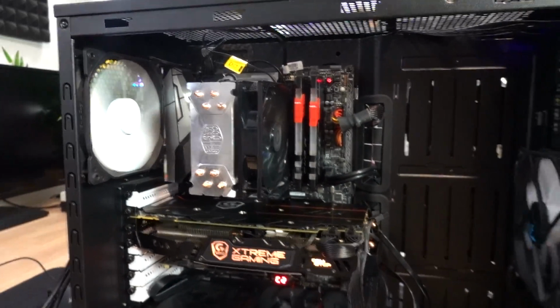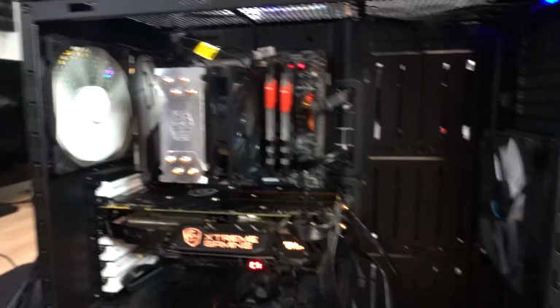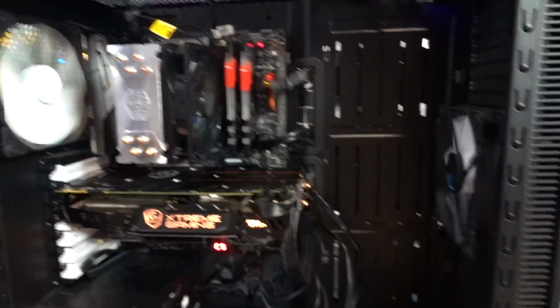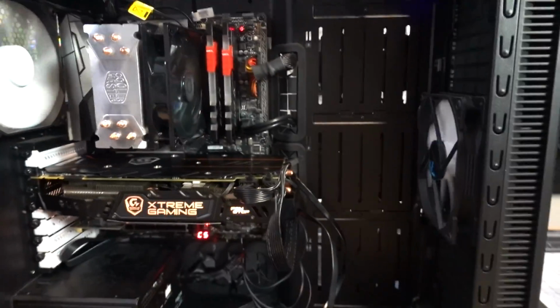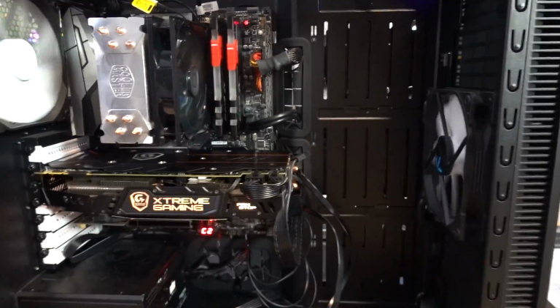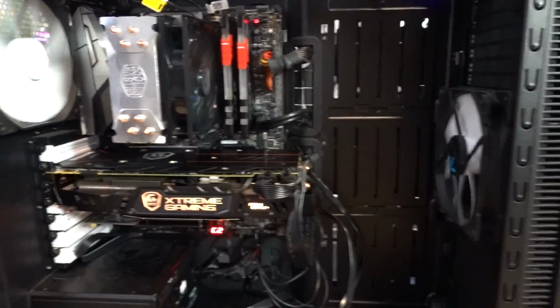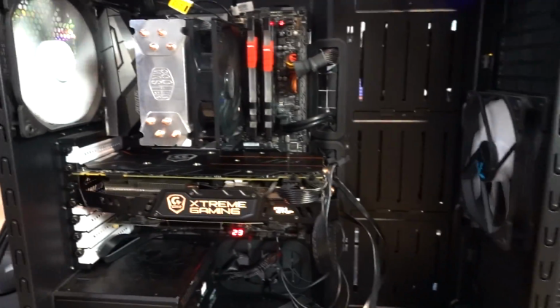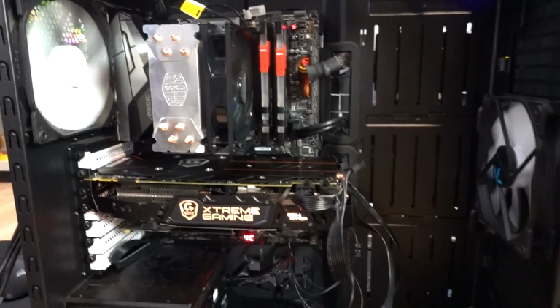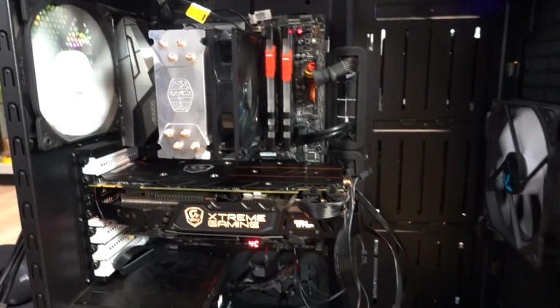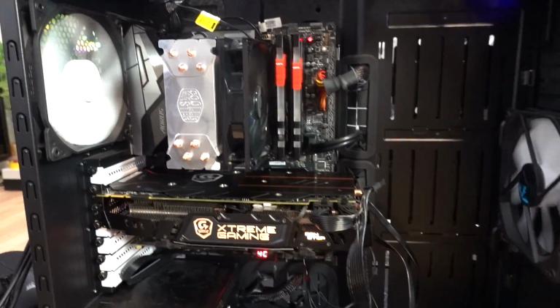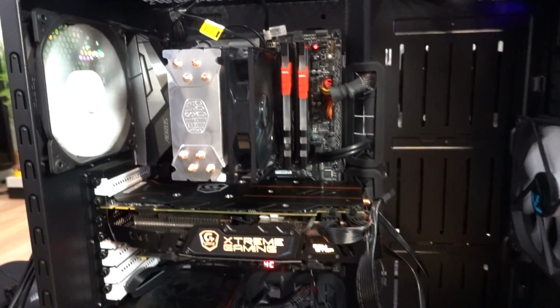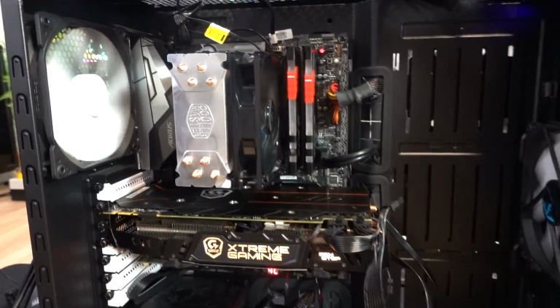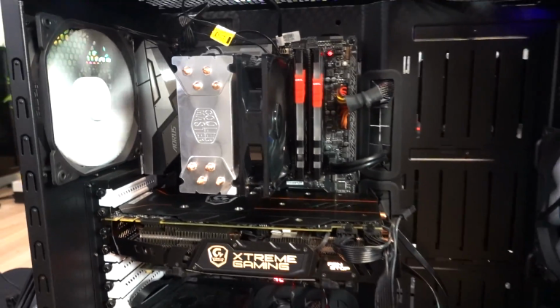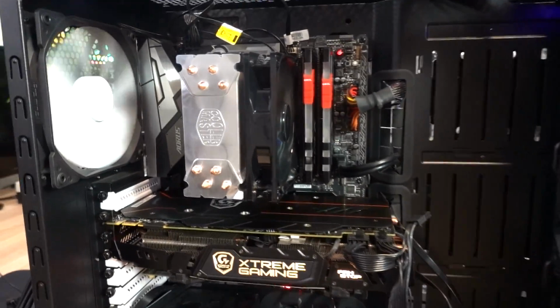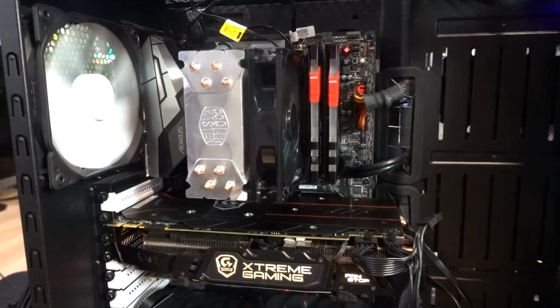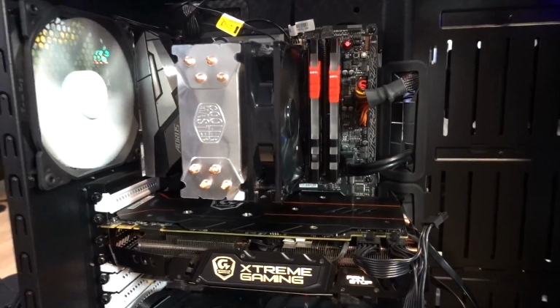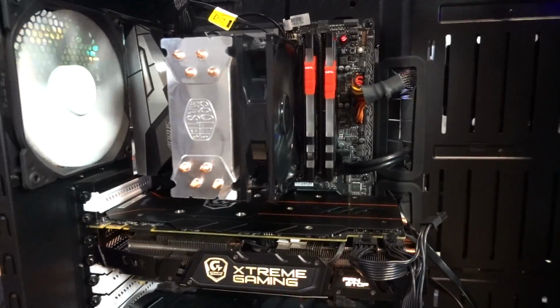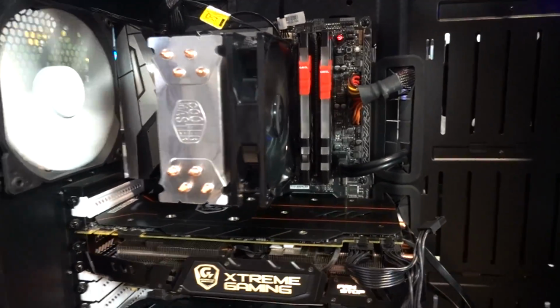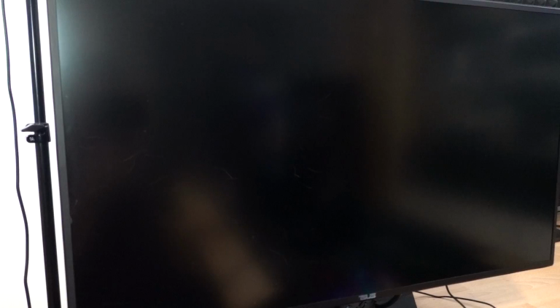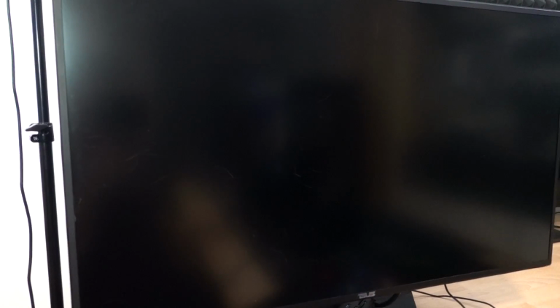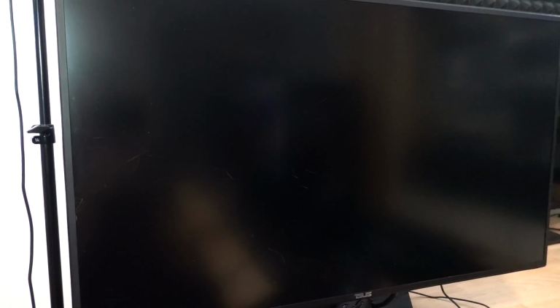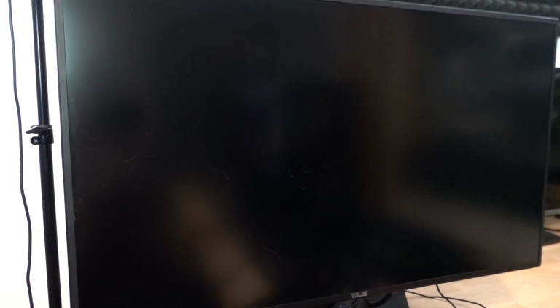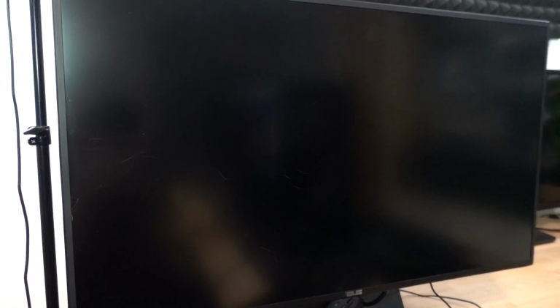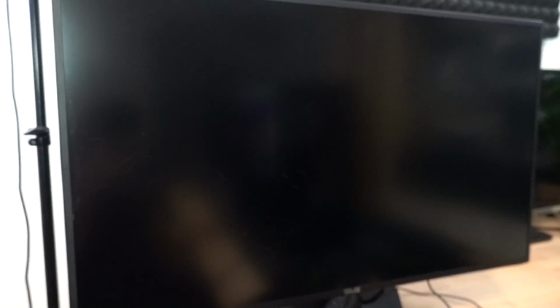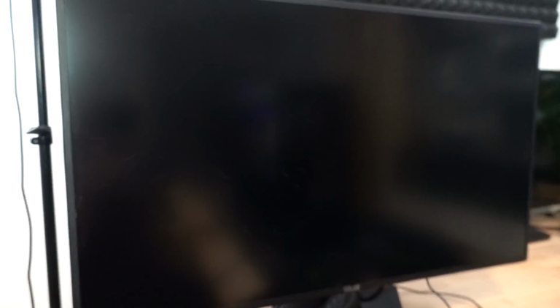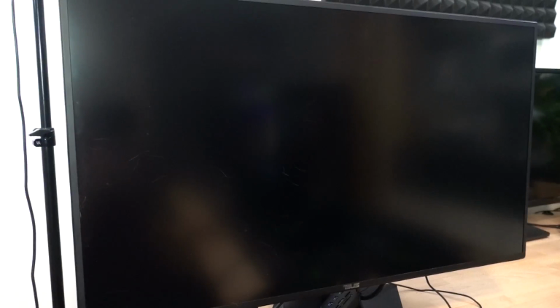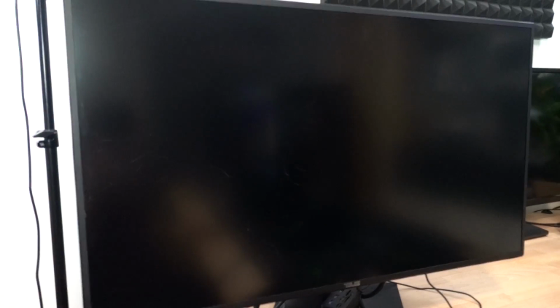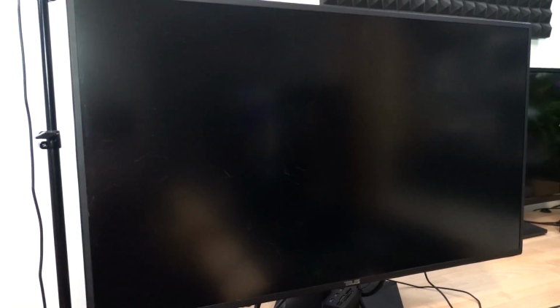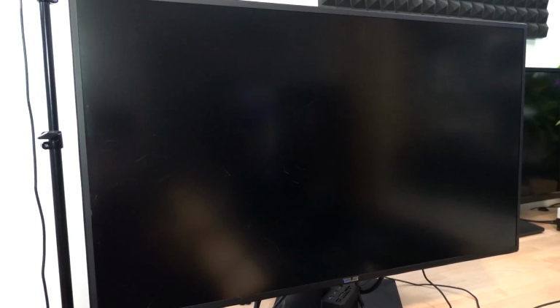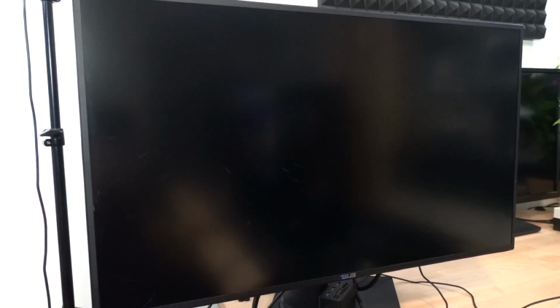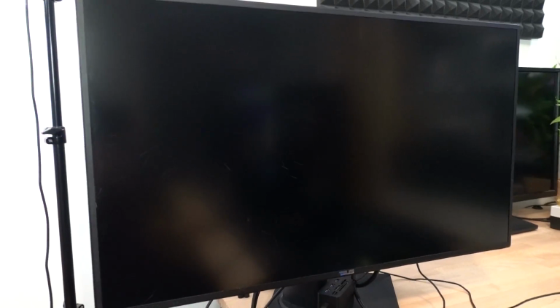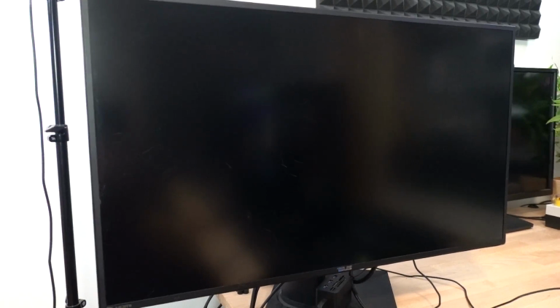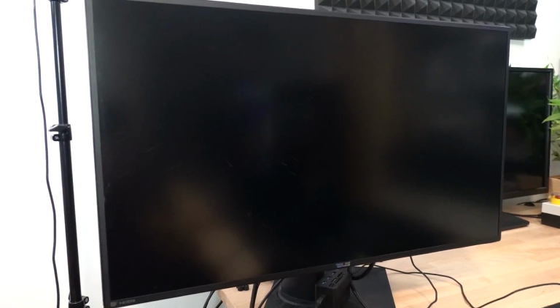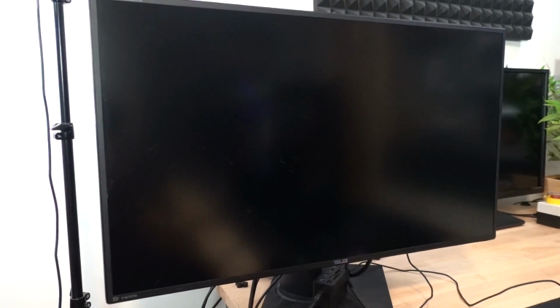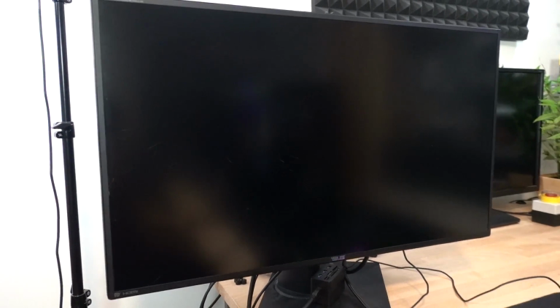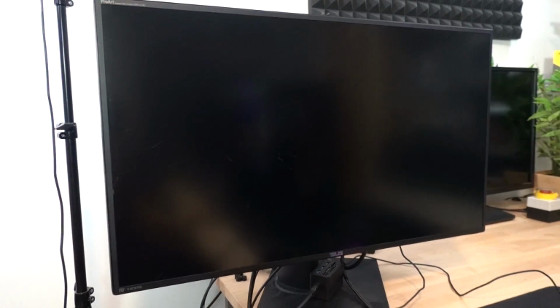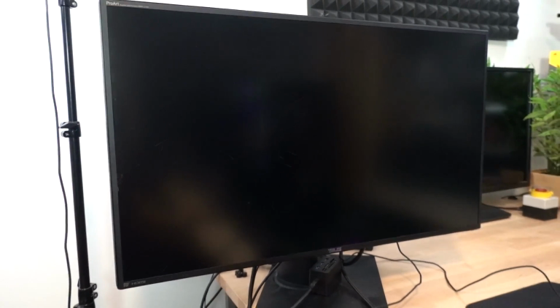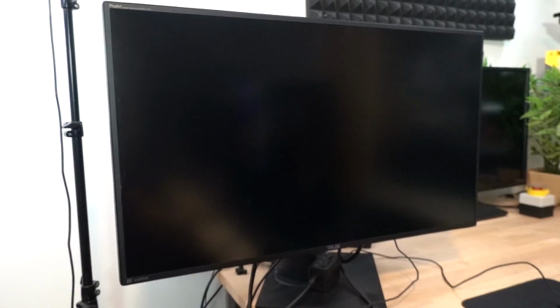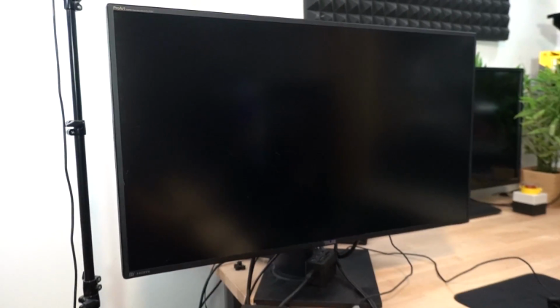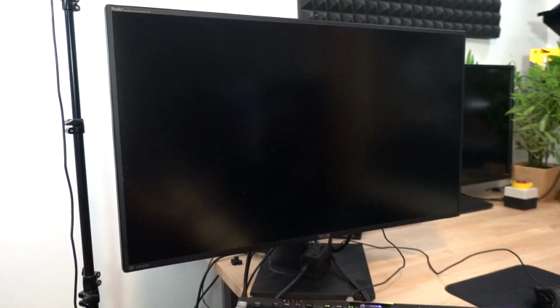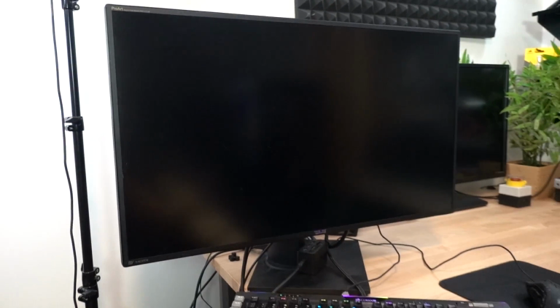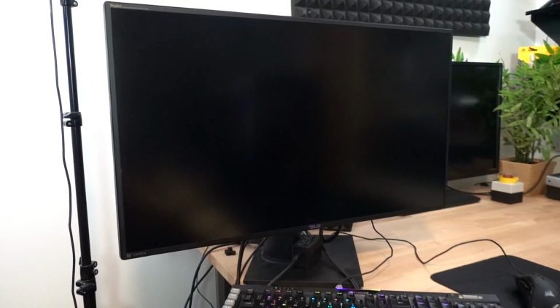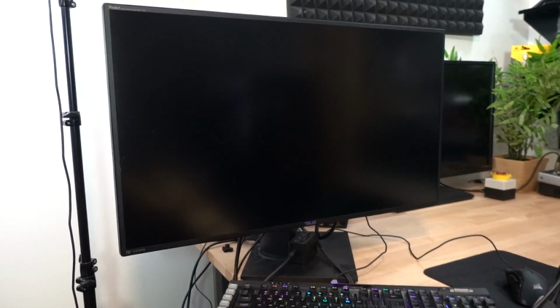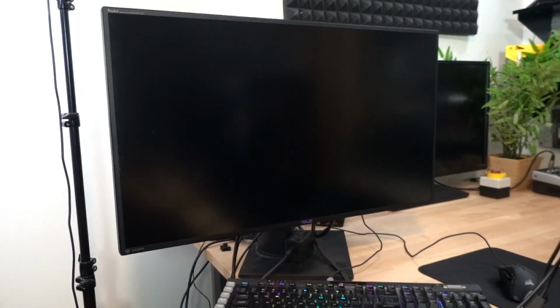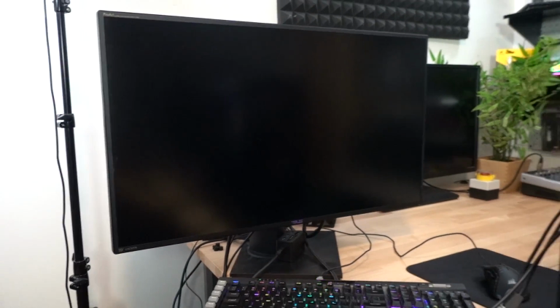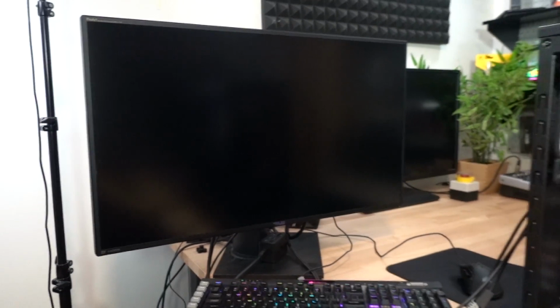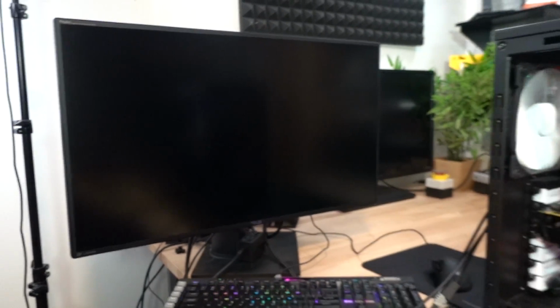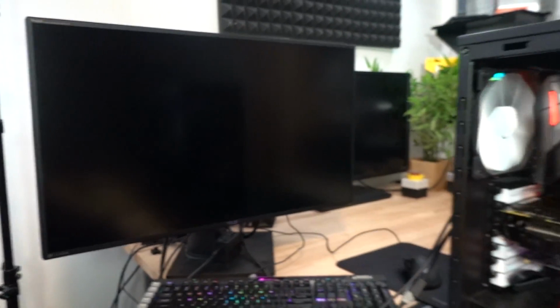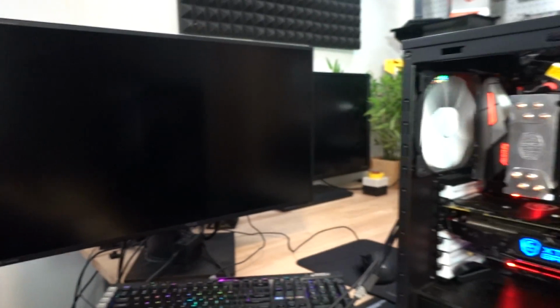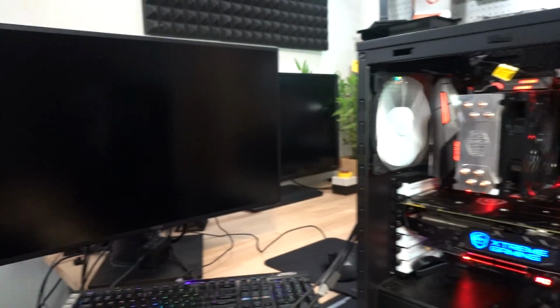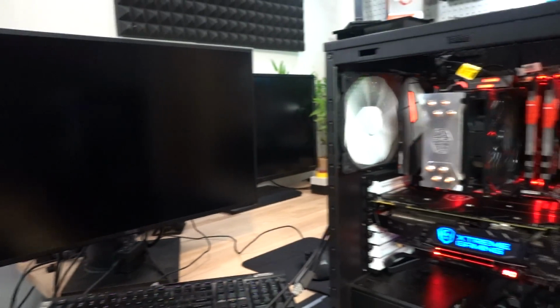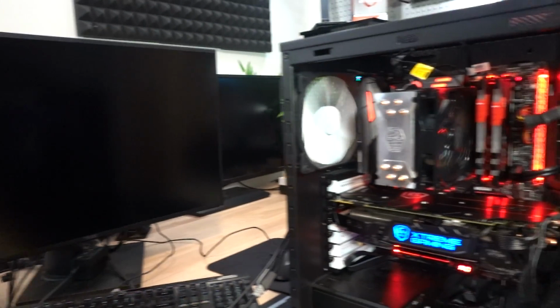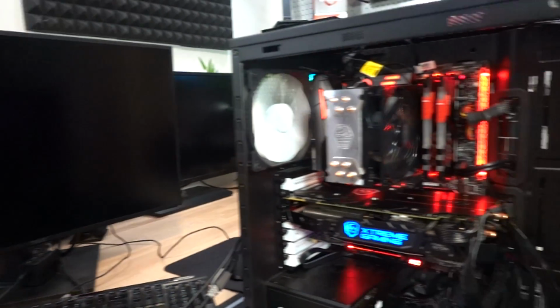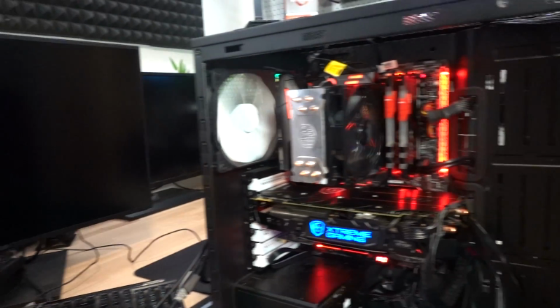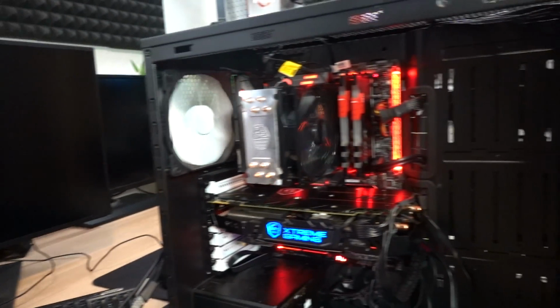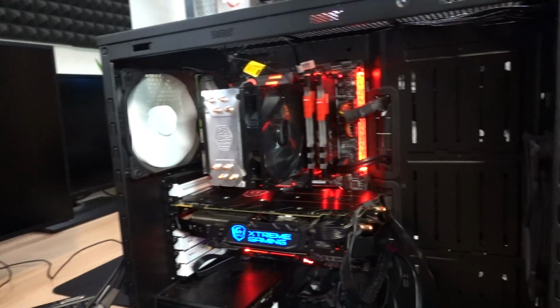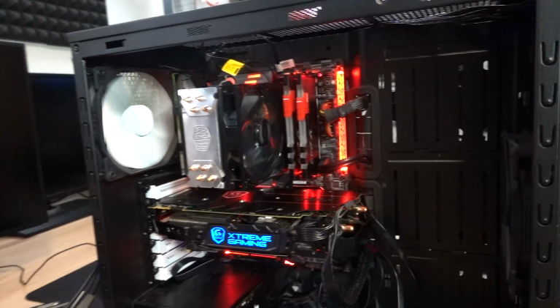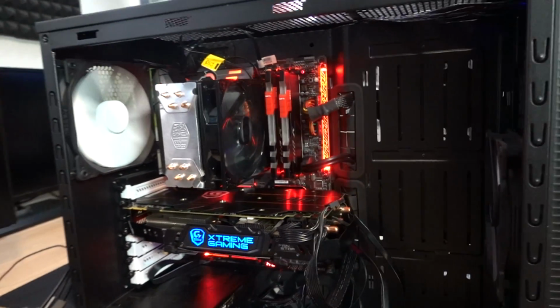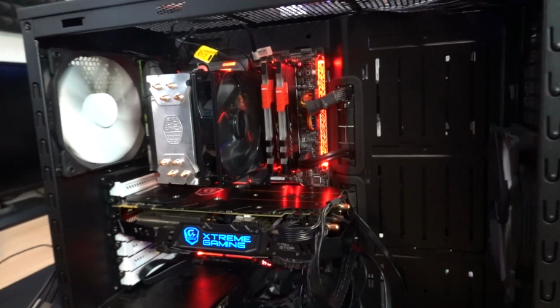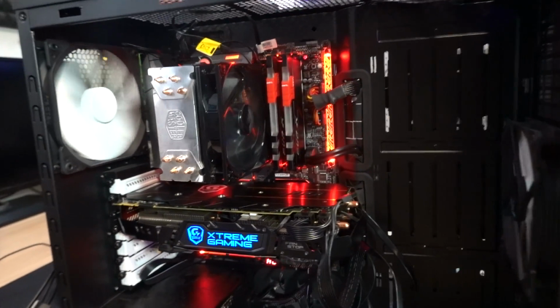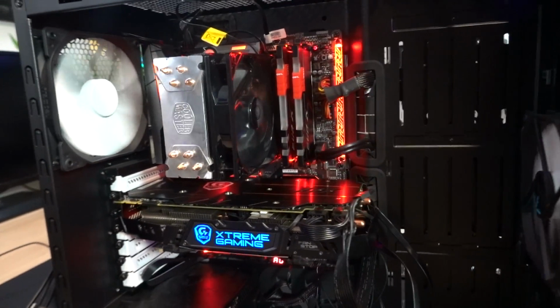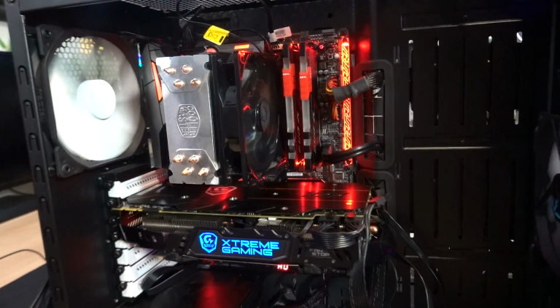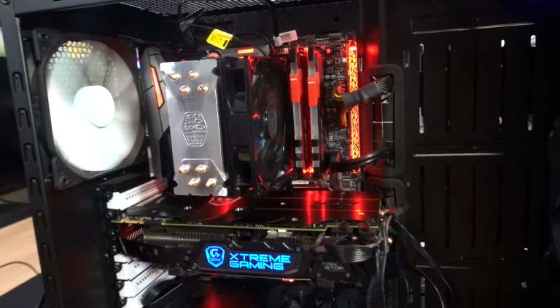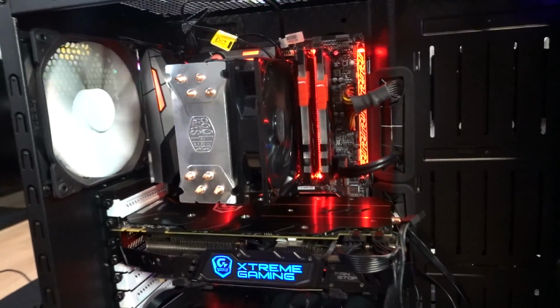Let's go ahead and try booting this sucker. Fans are spinning, things are looking good — but once again, no video signal whatsoever. Not even a BIOS prompt.